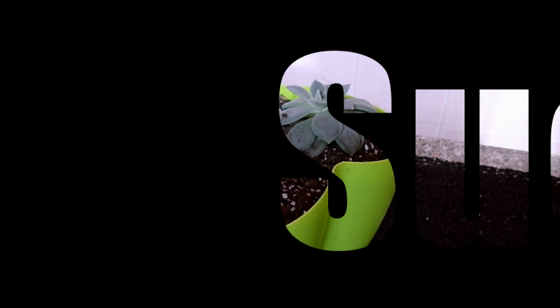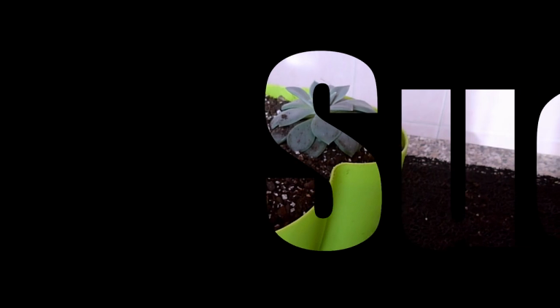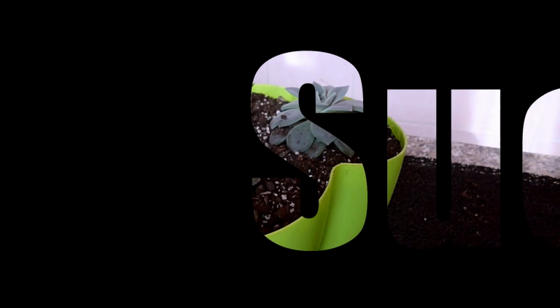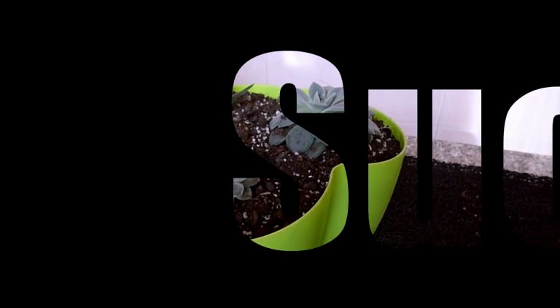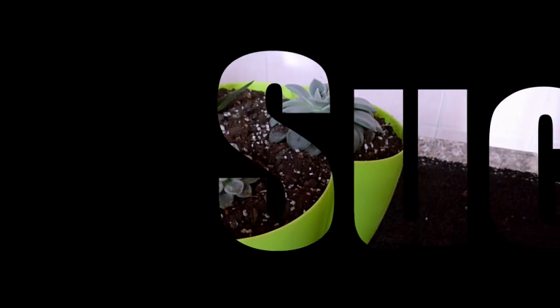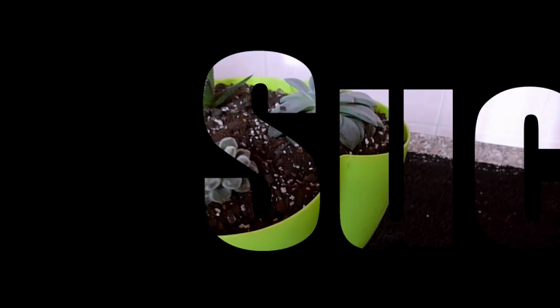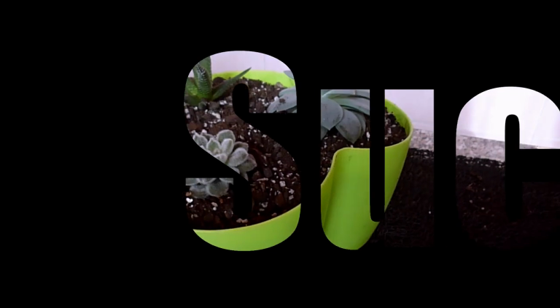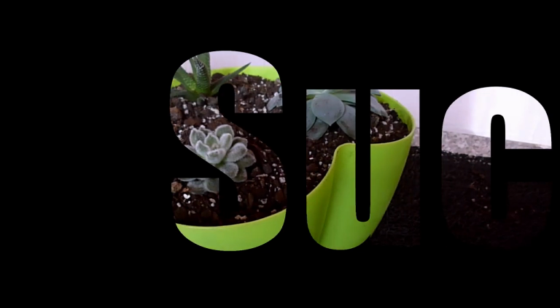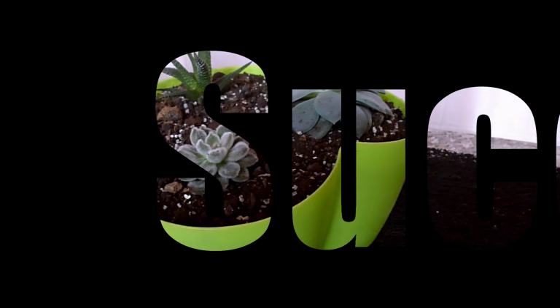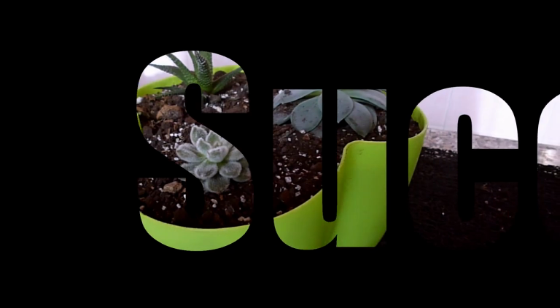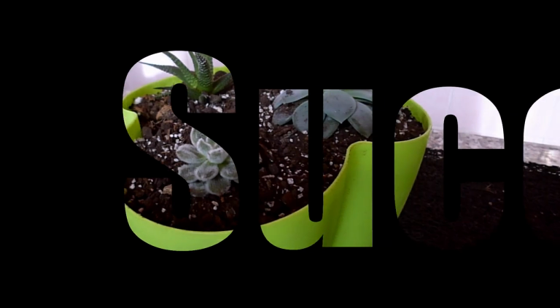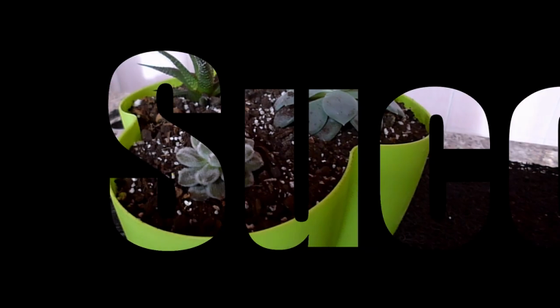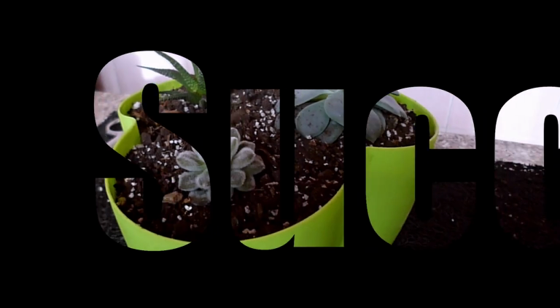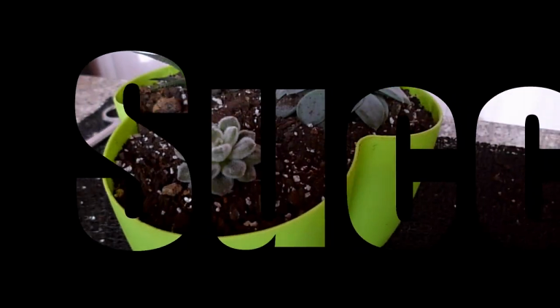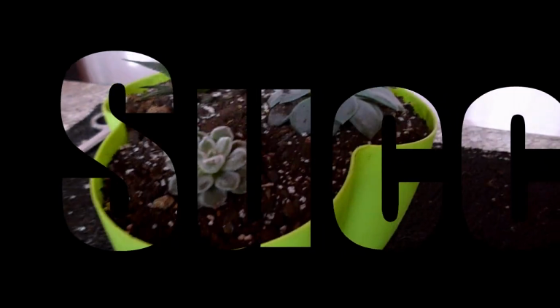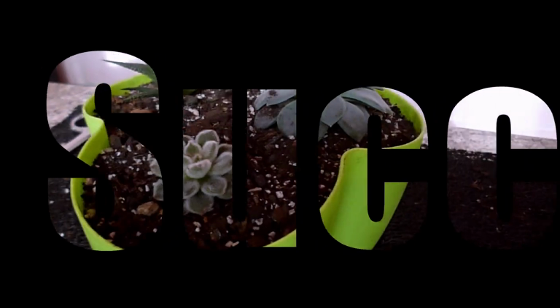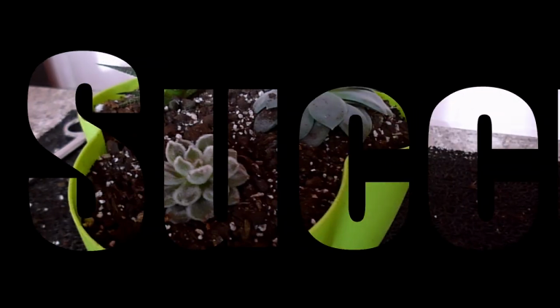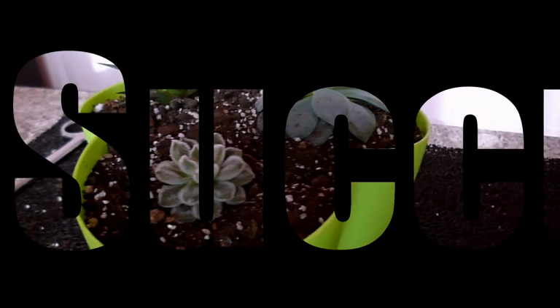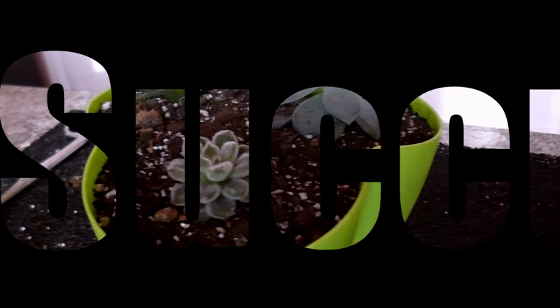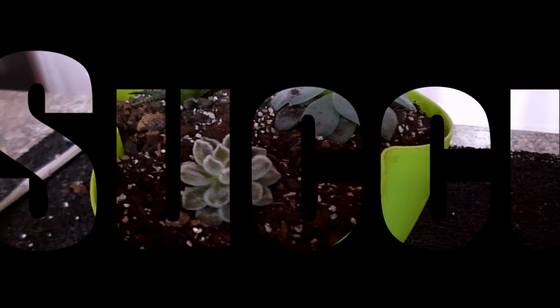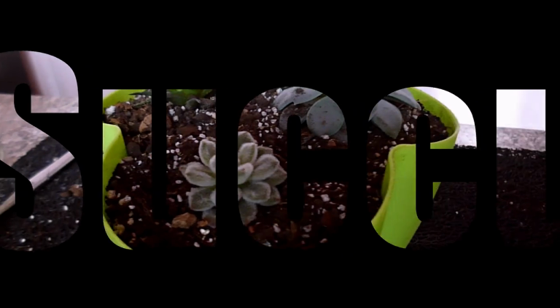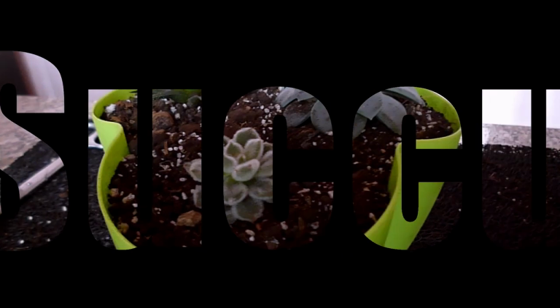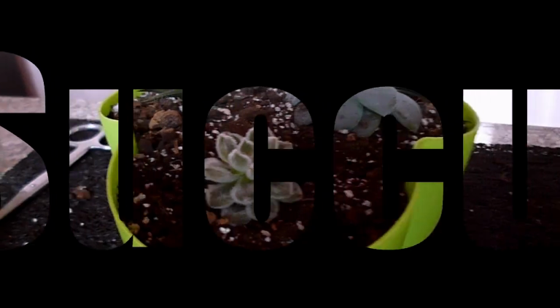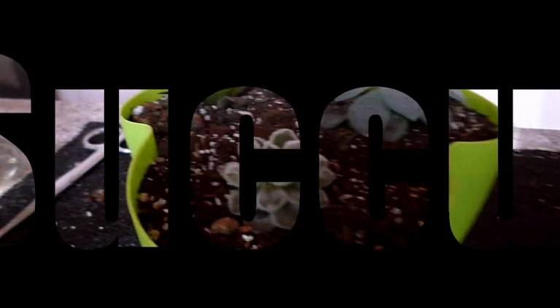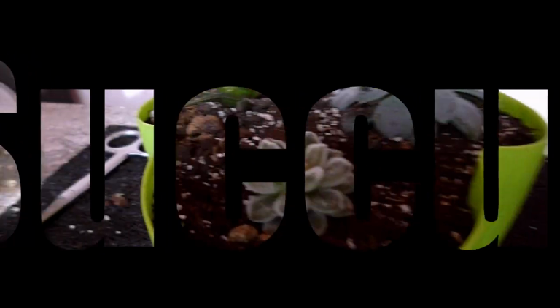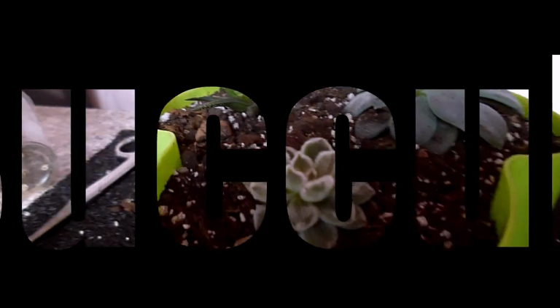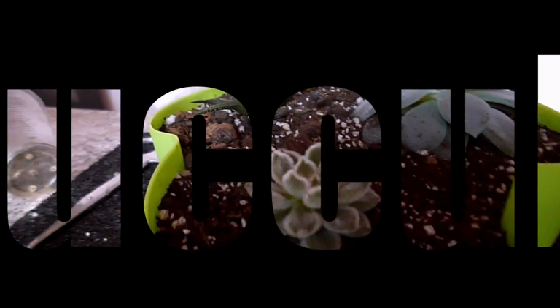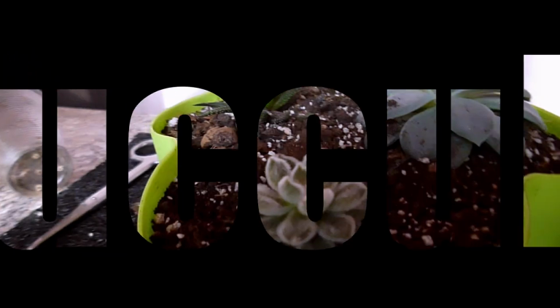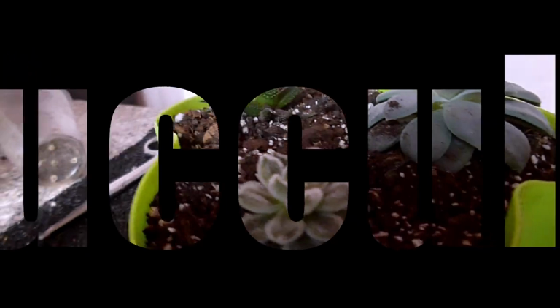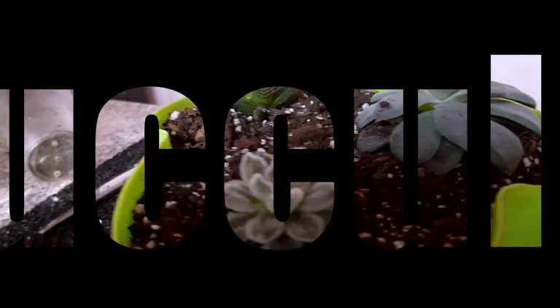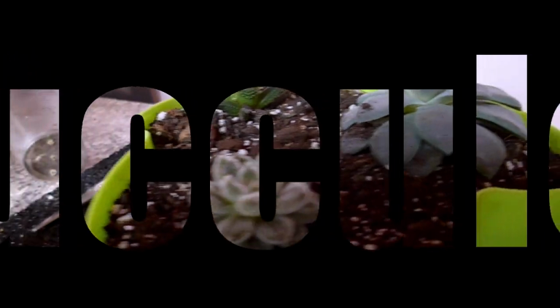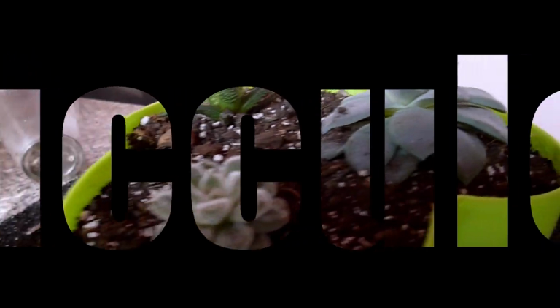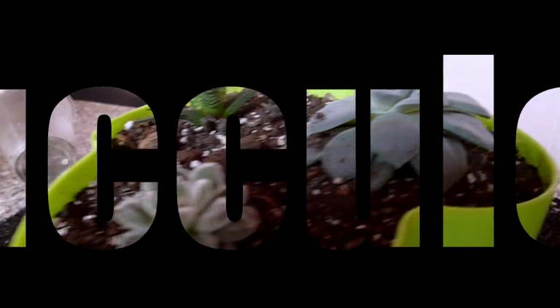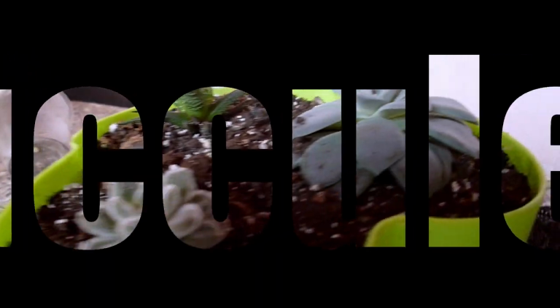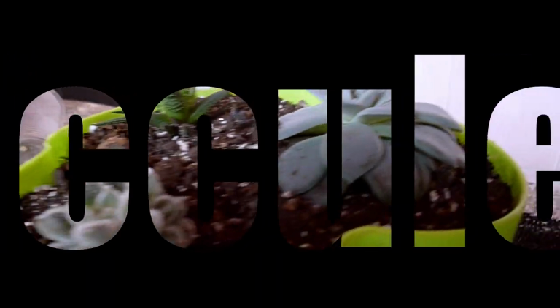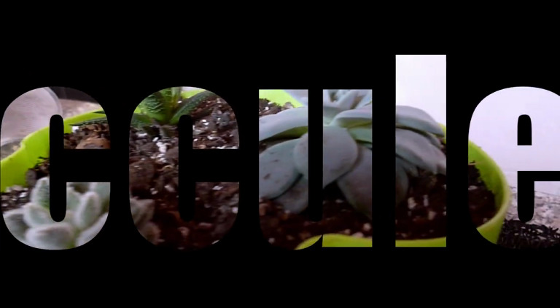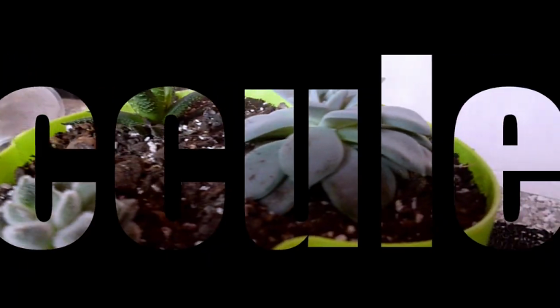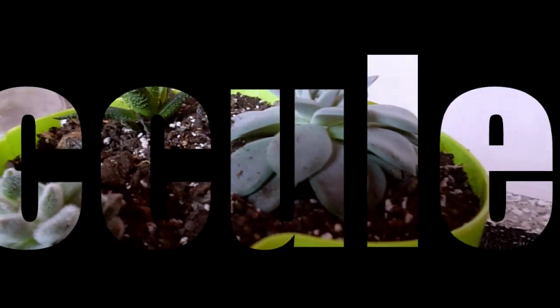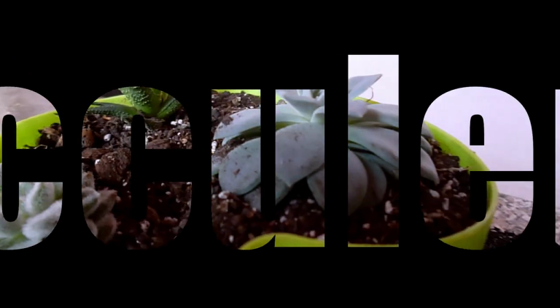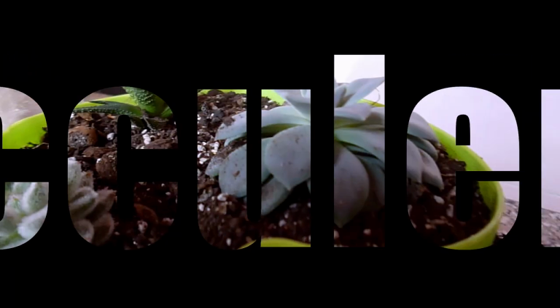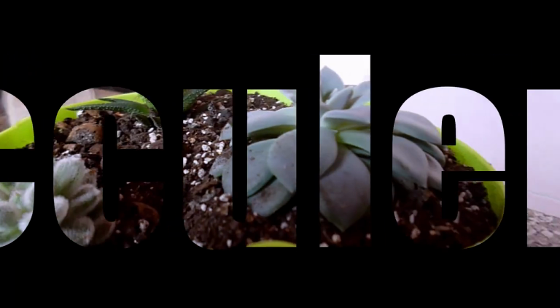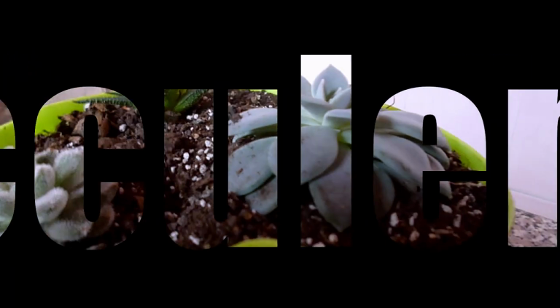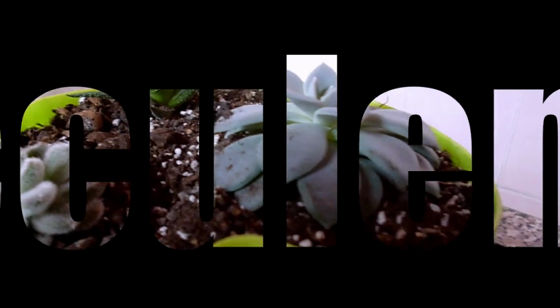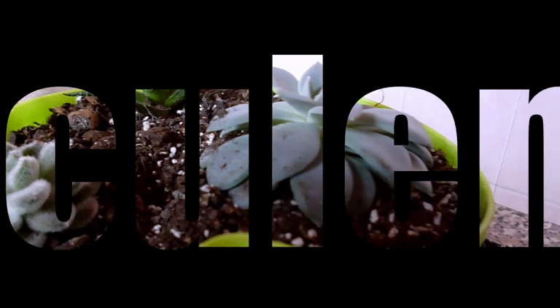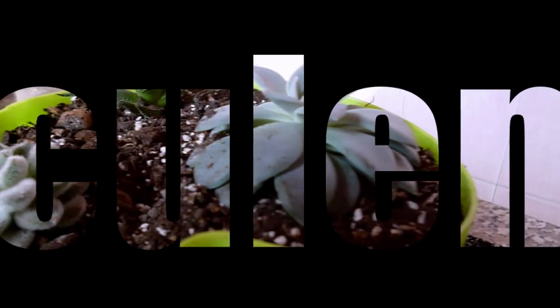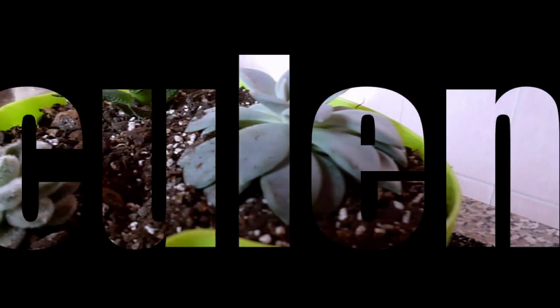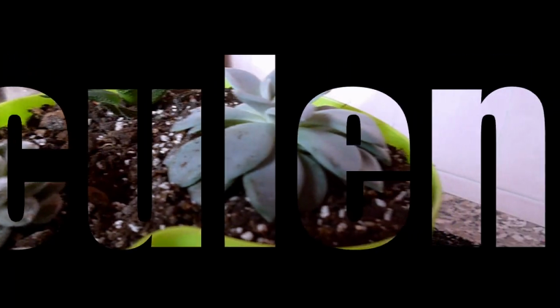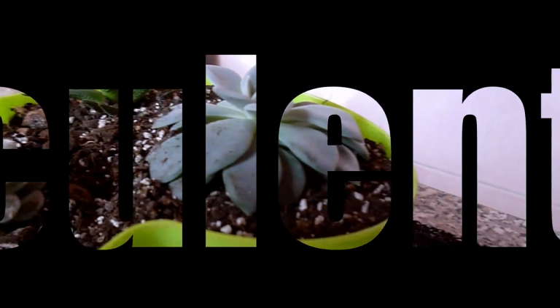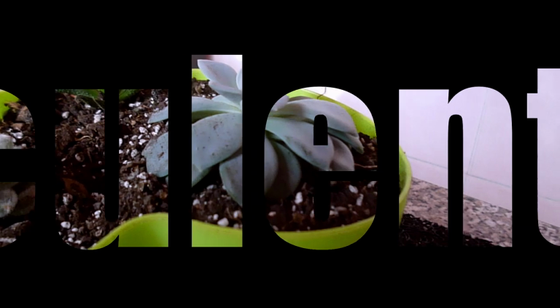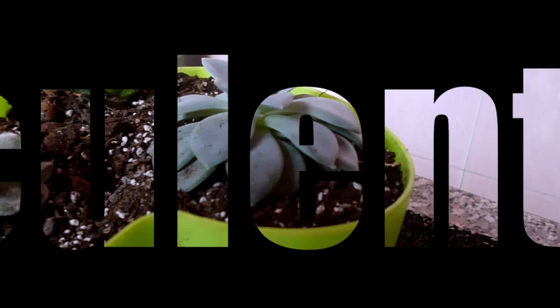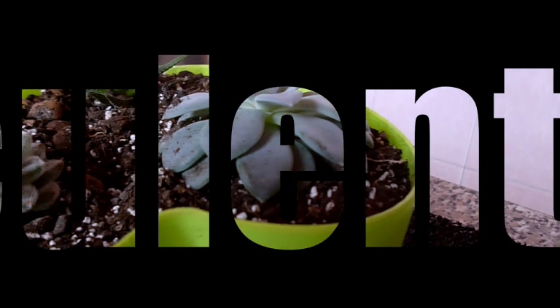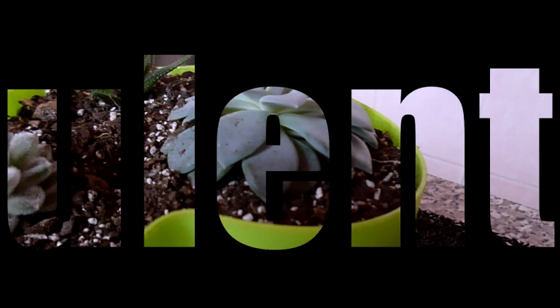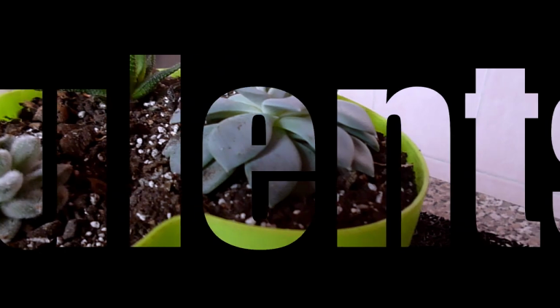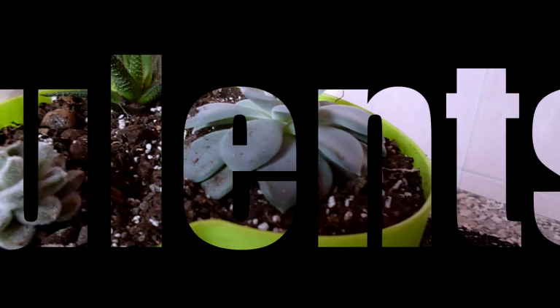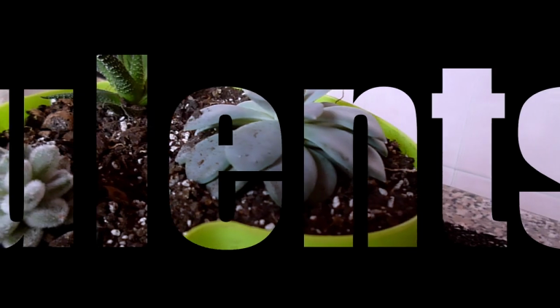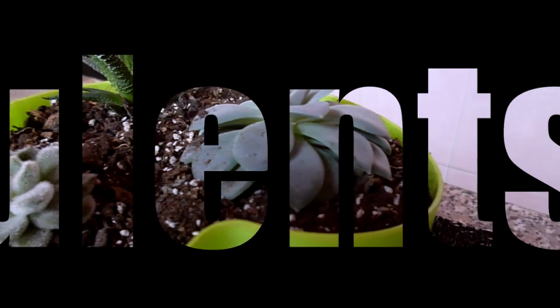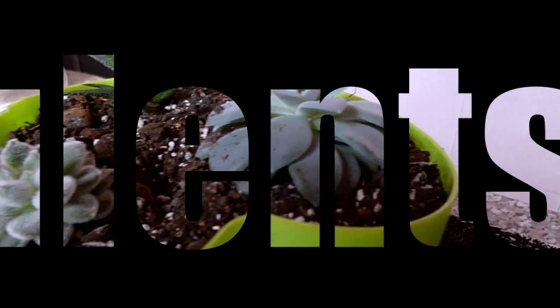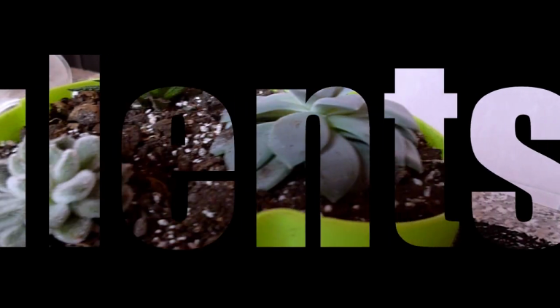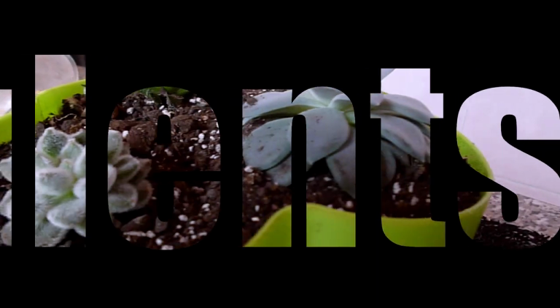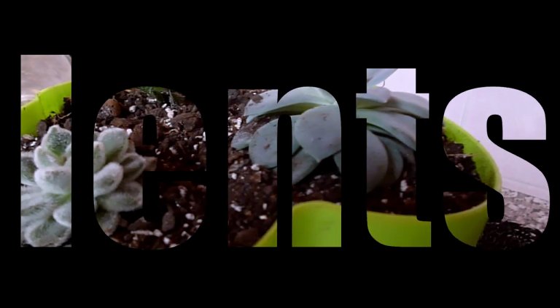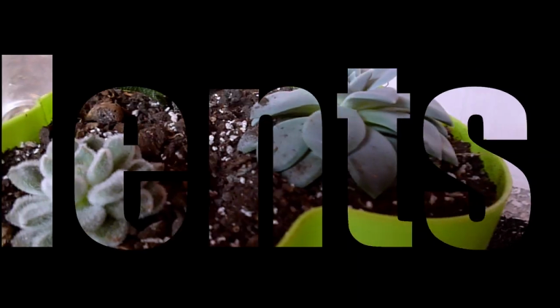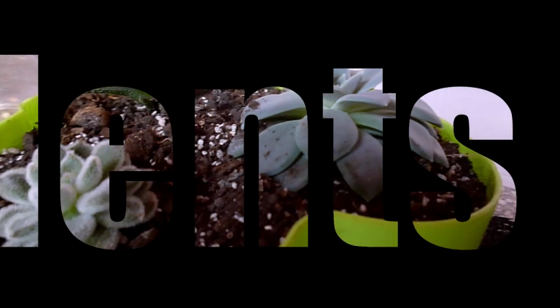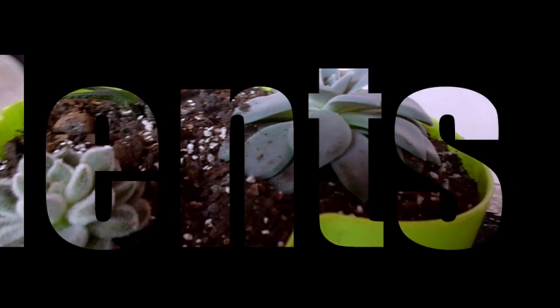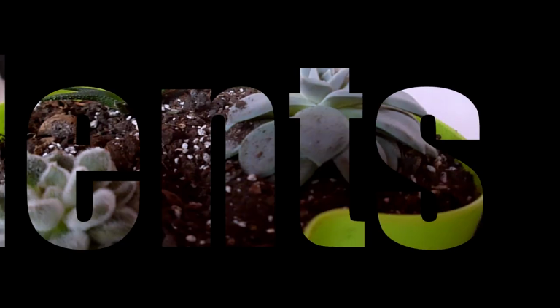Hello everyone! Welcome to my channel. In this video I am going to show you how to plant succulents in a pot in a composition.